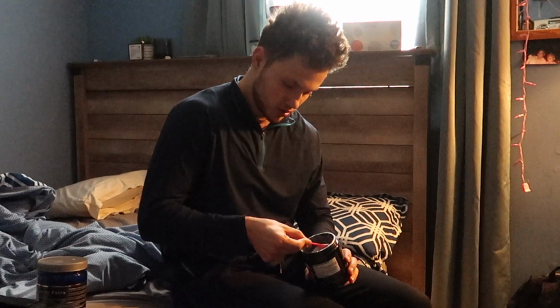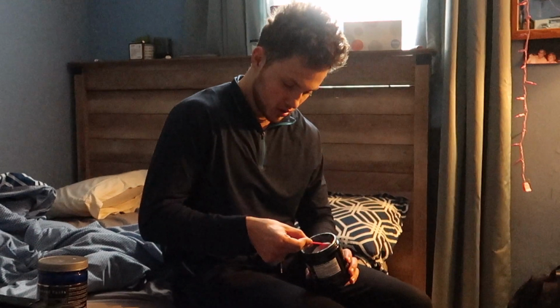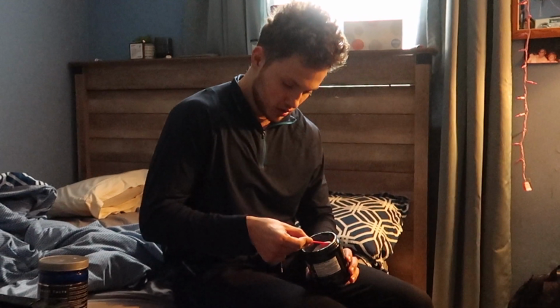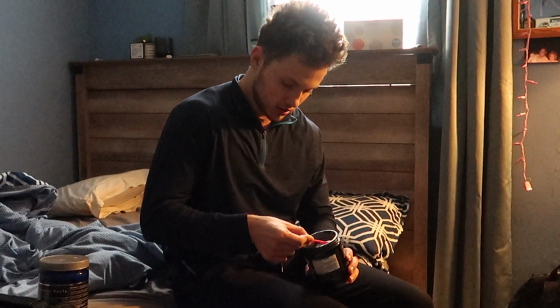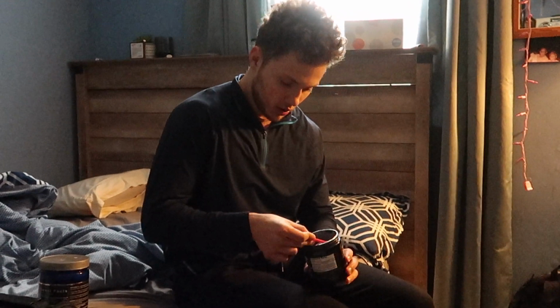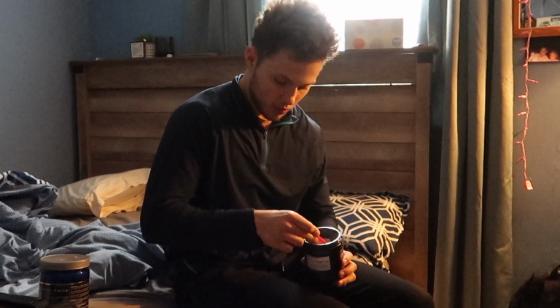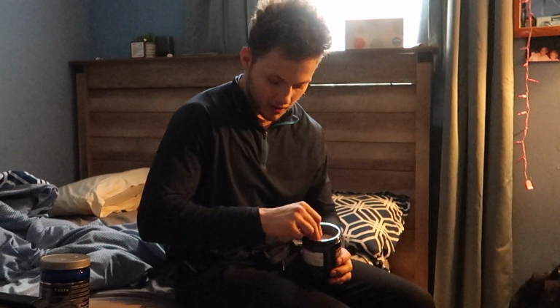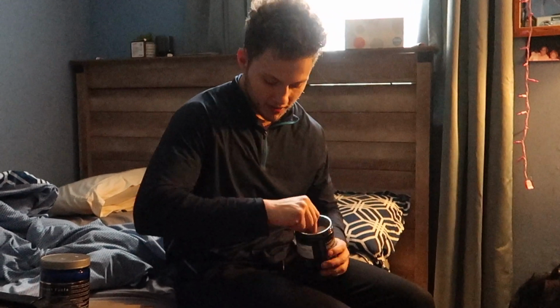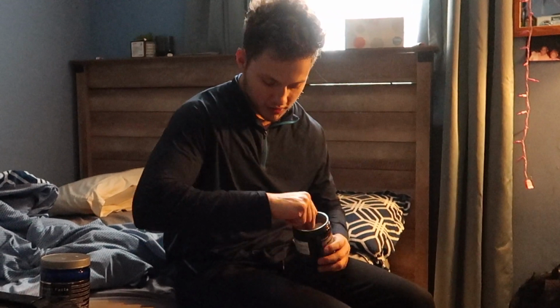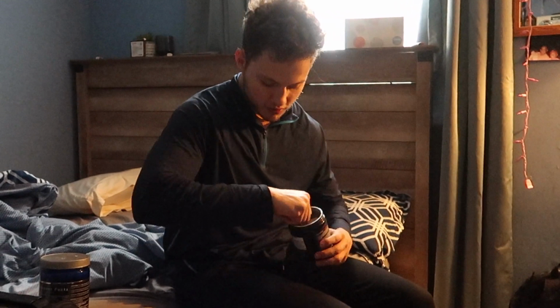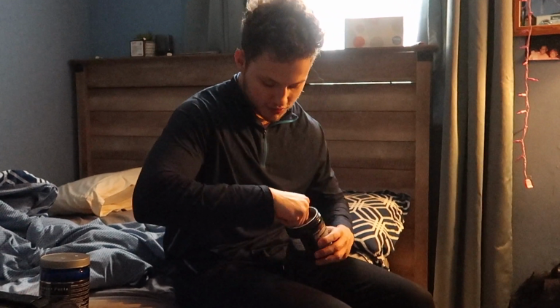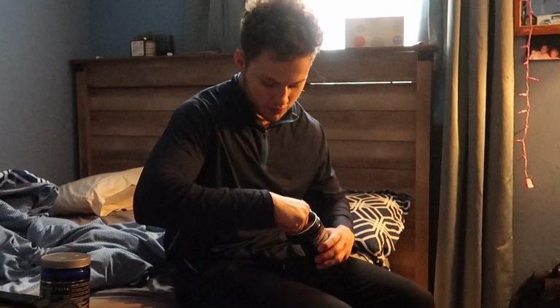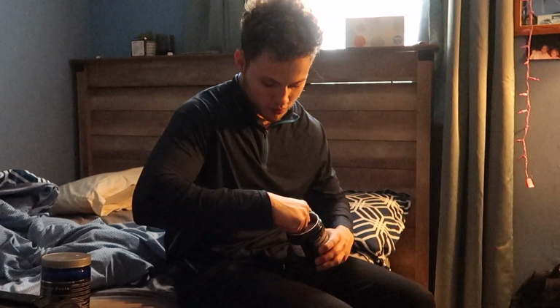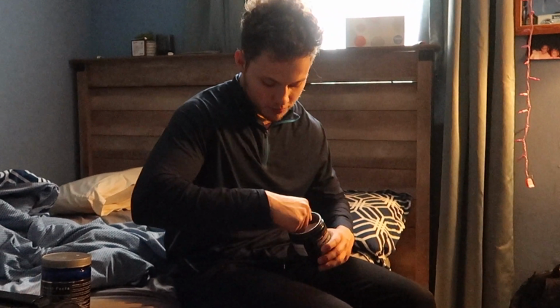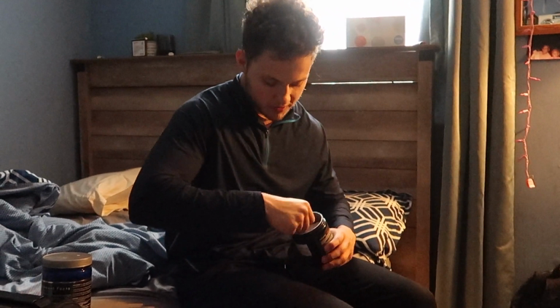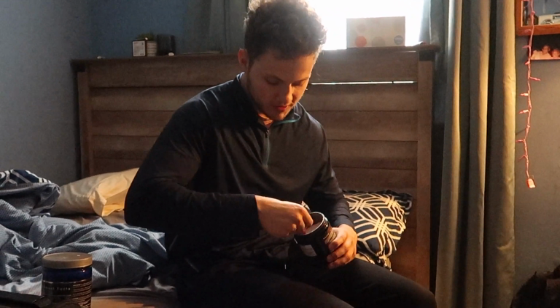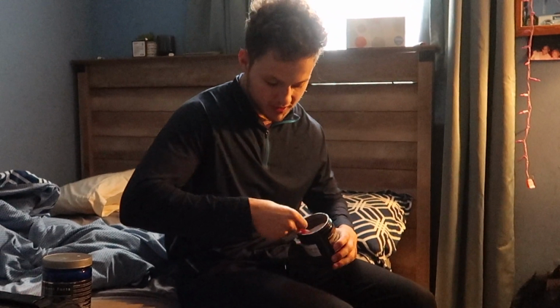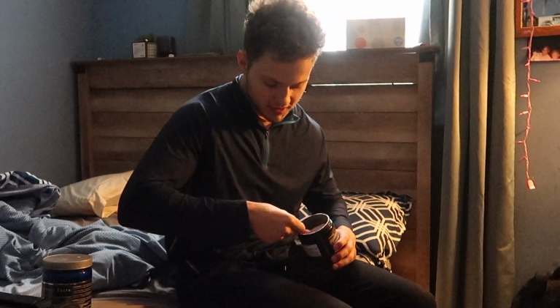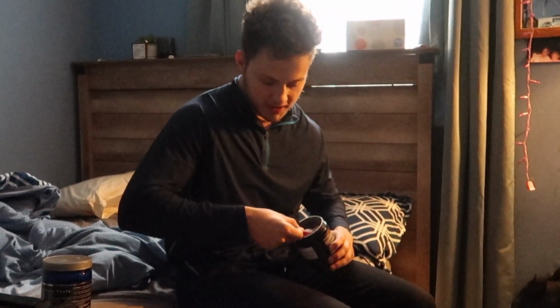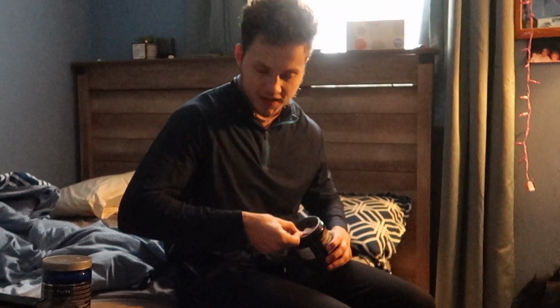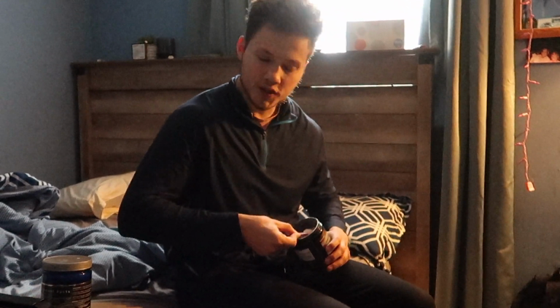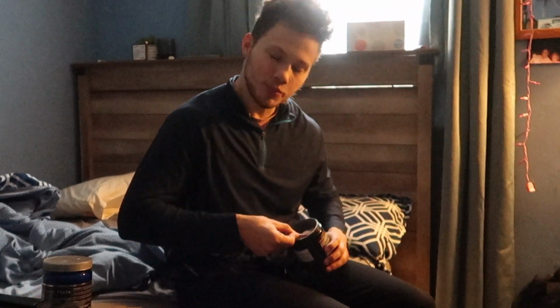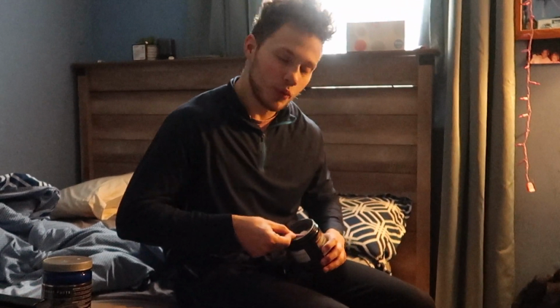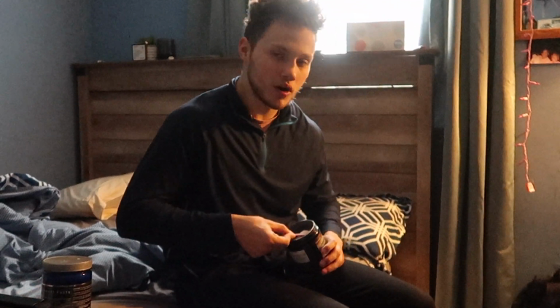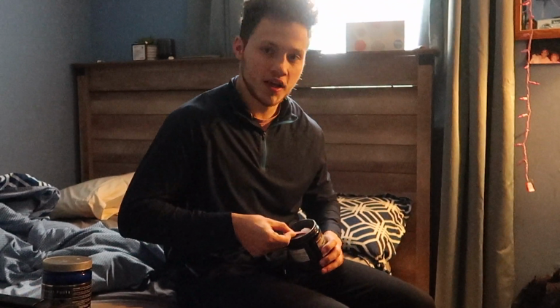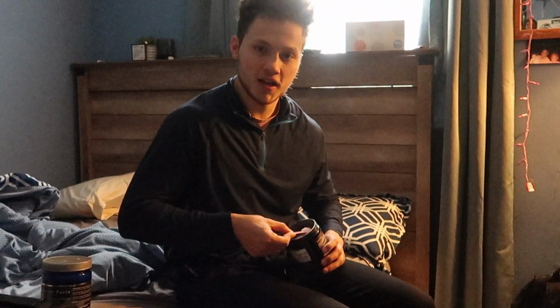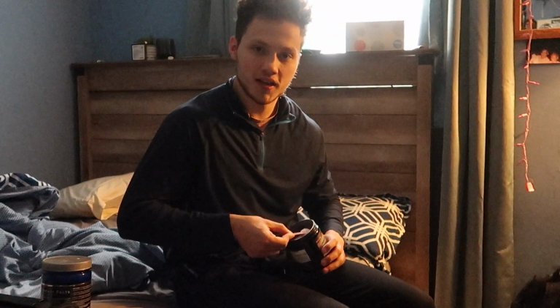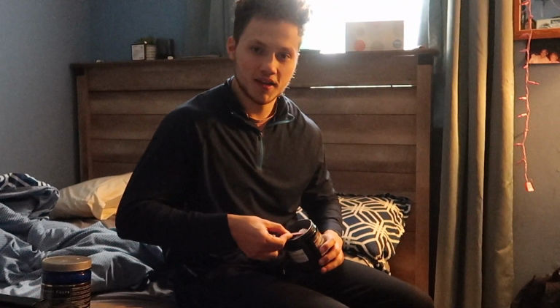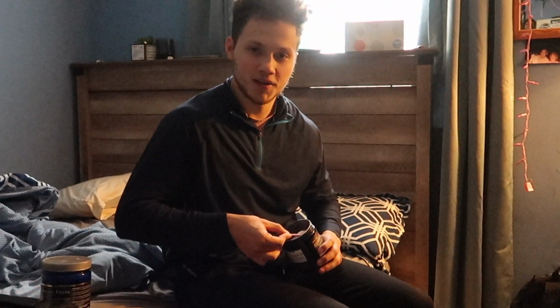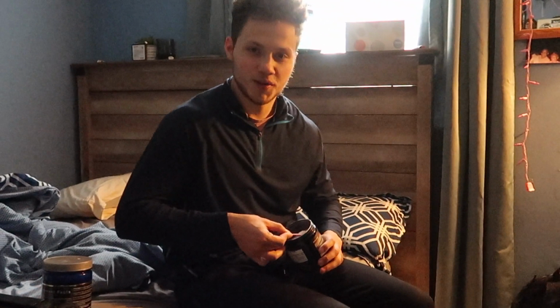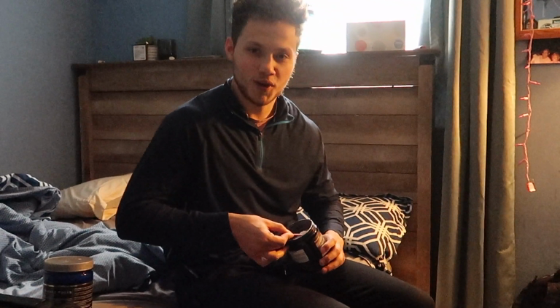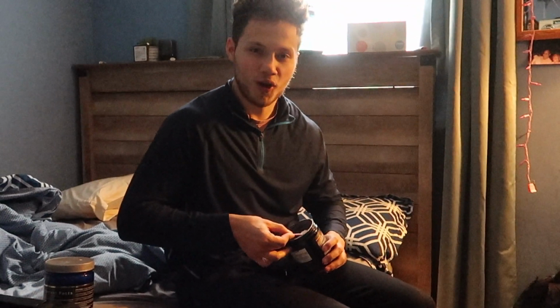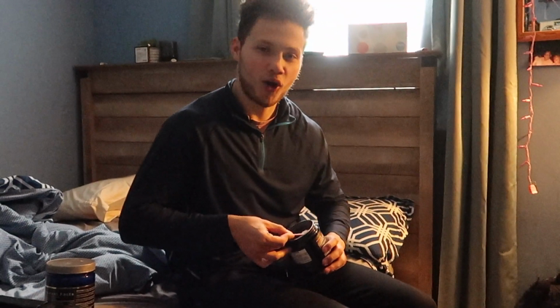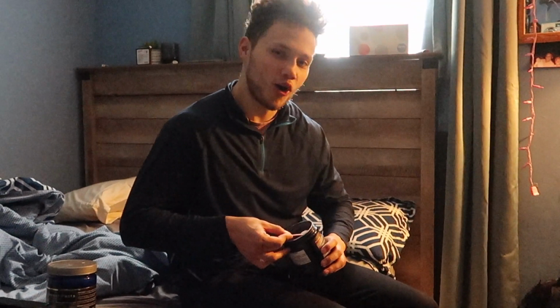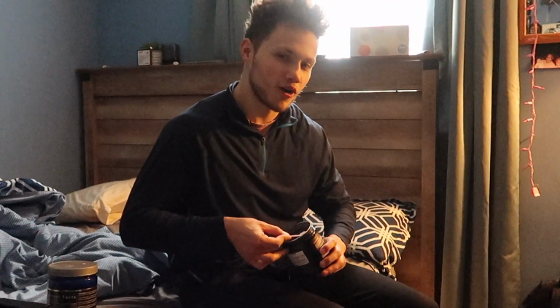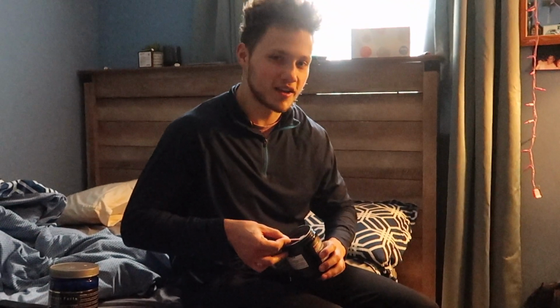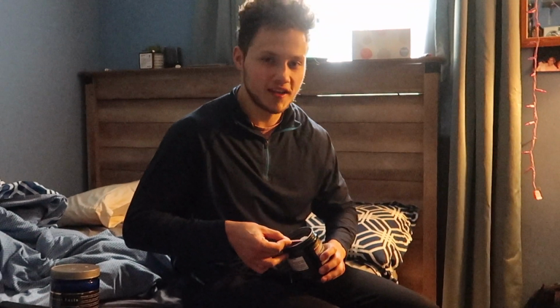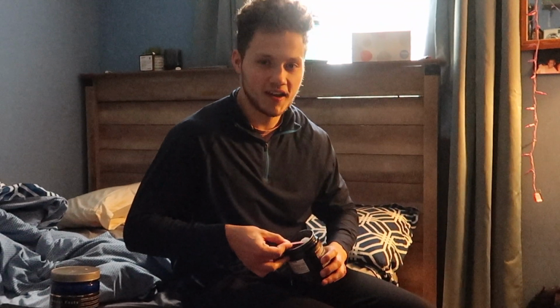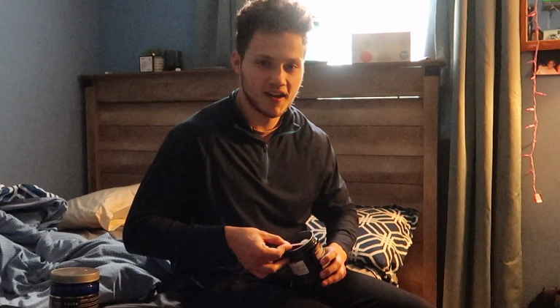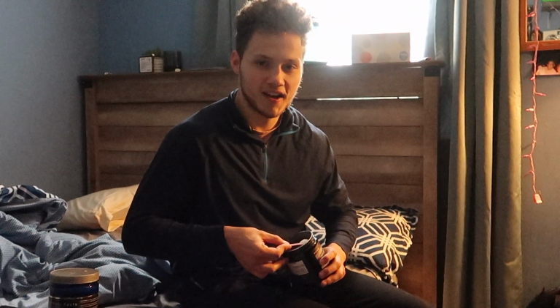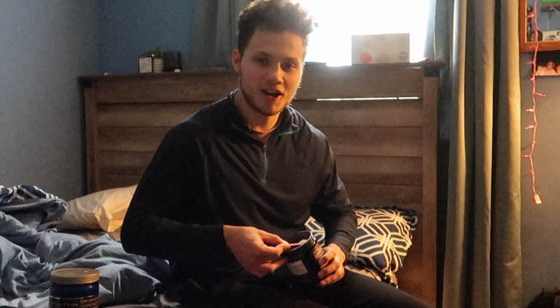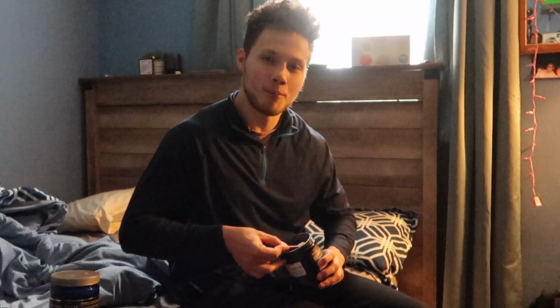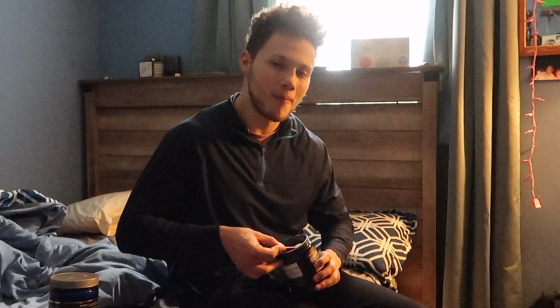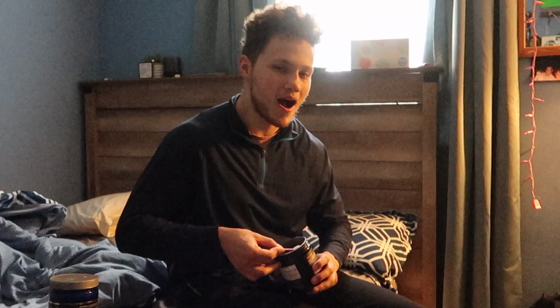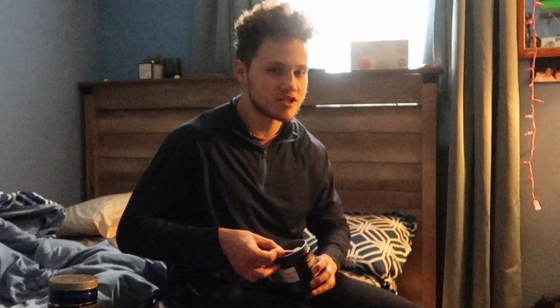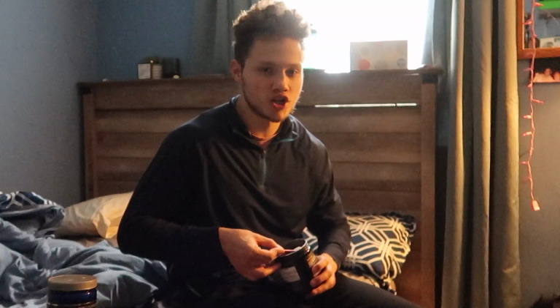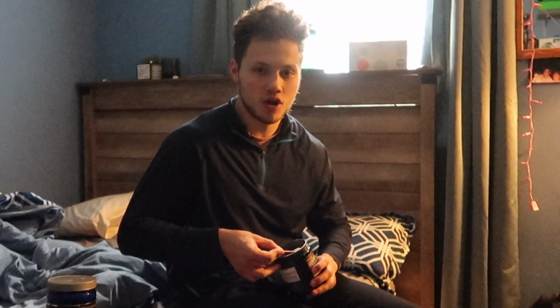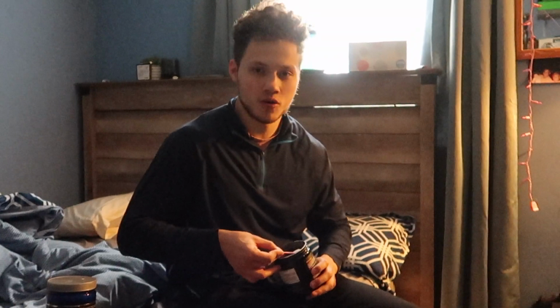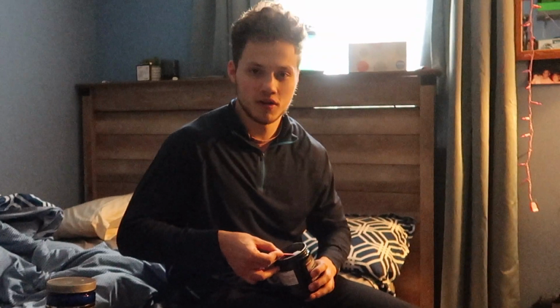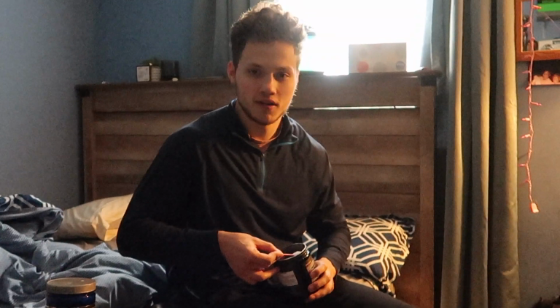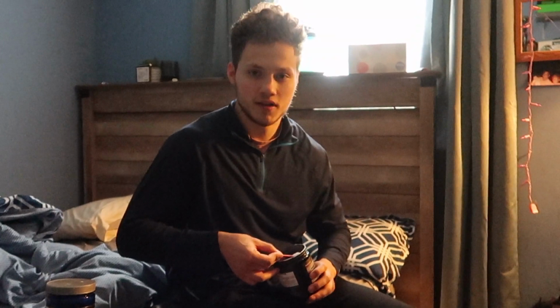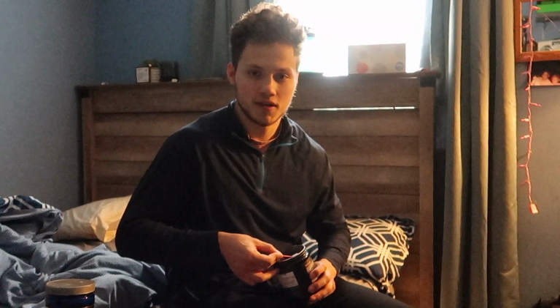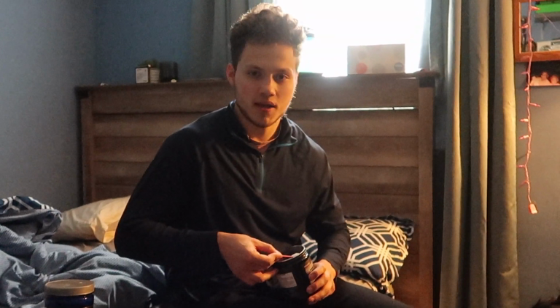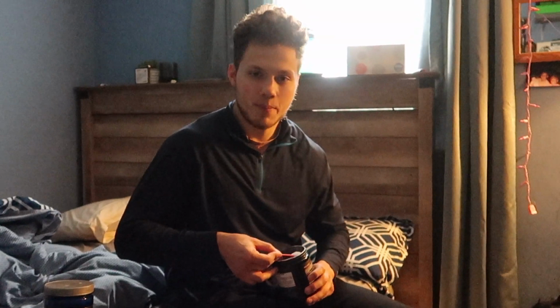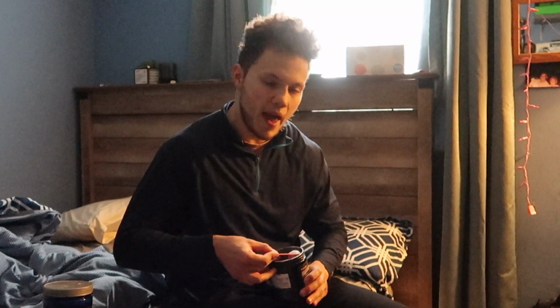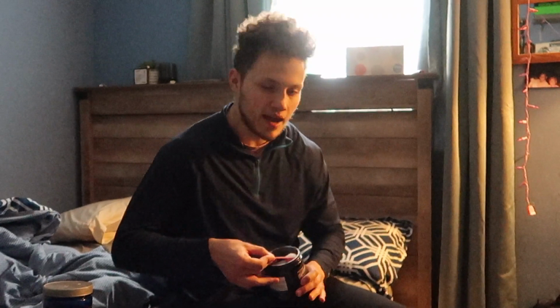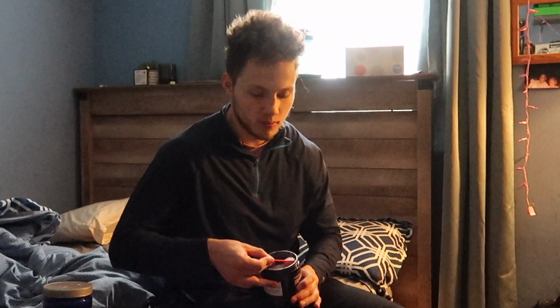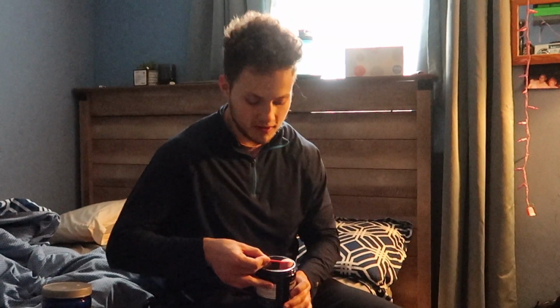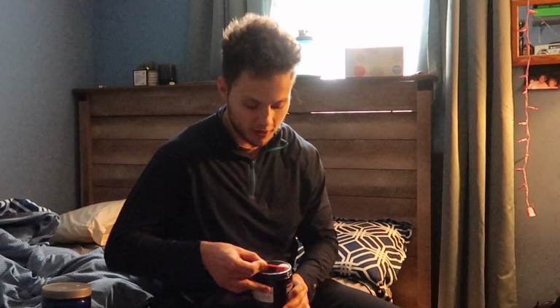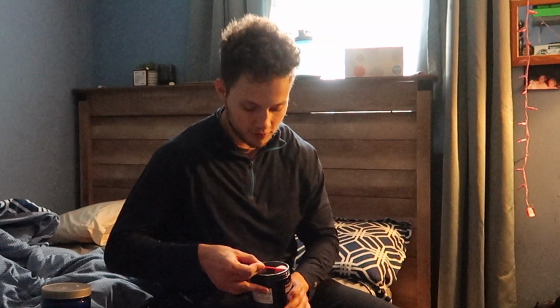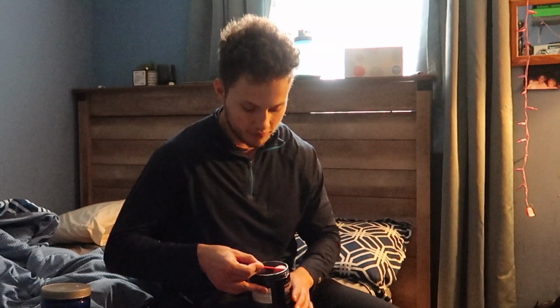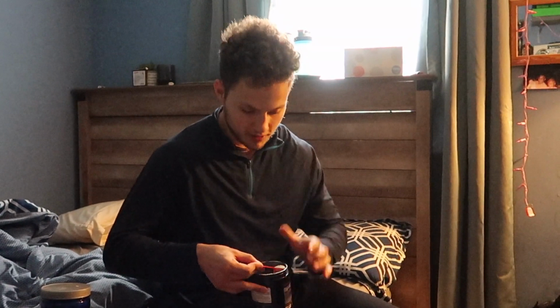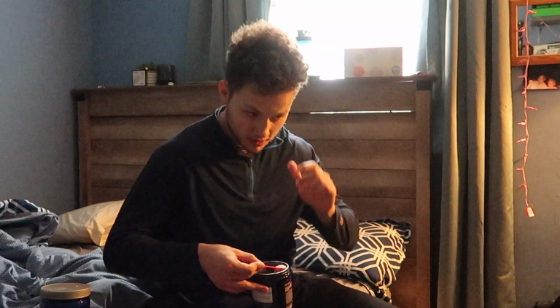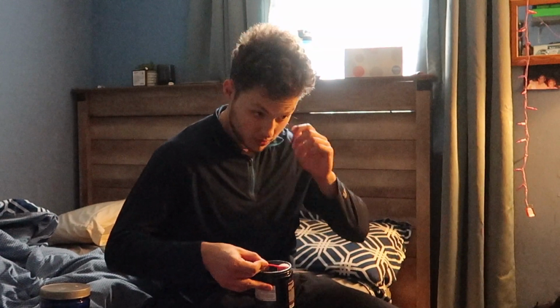What's going on YouTube? It's your boy Augie Camacho, back with another video.